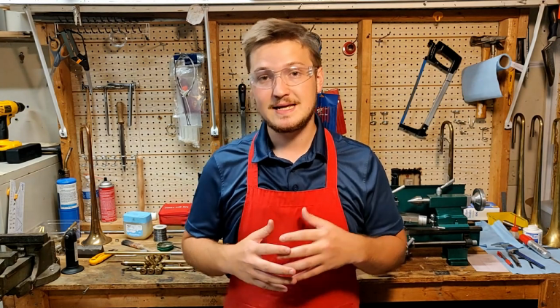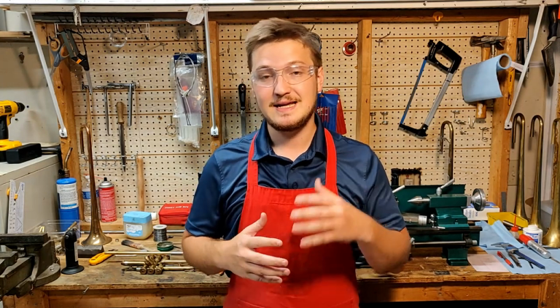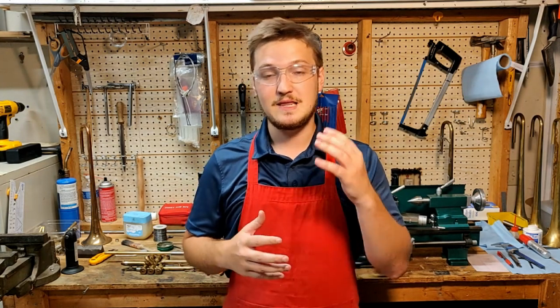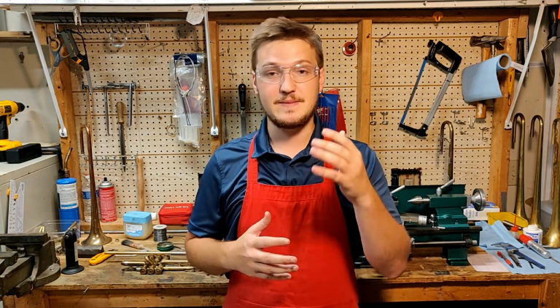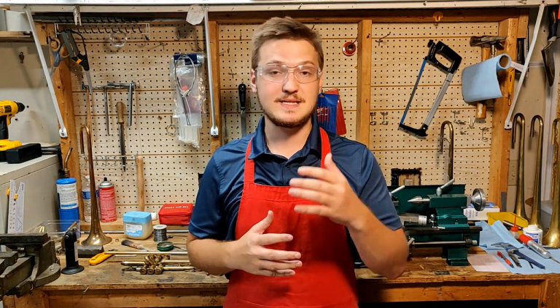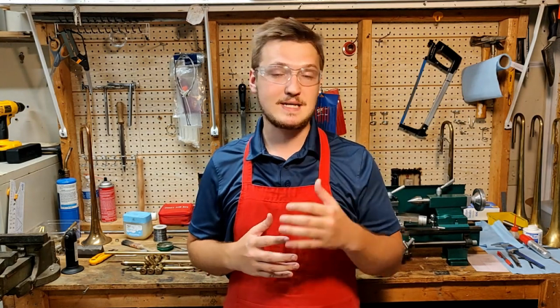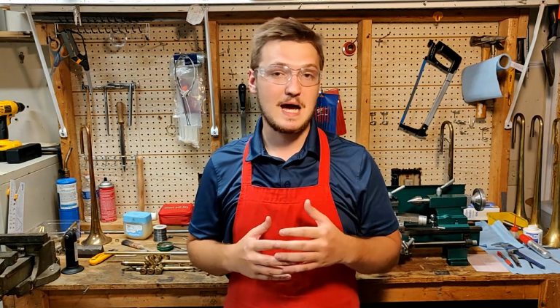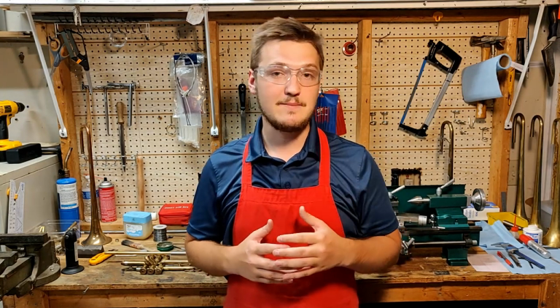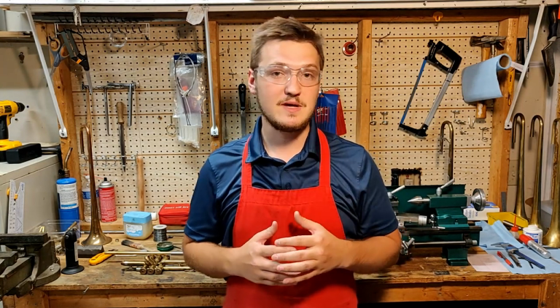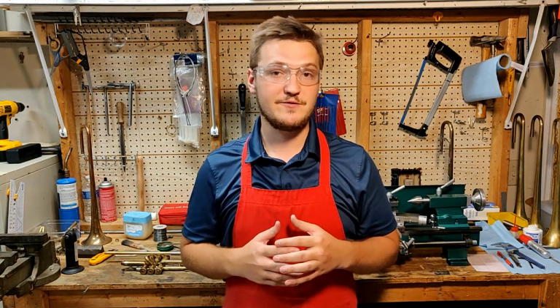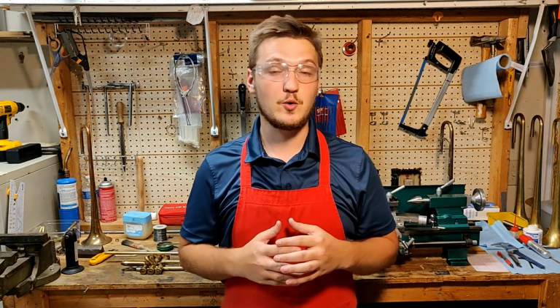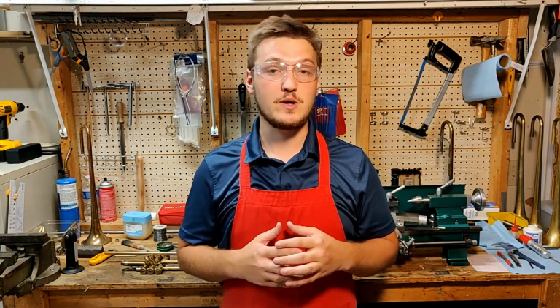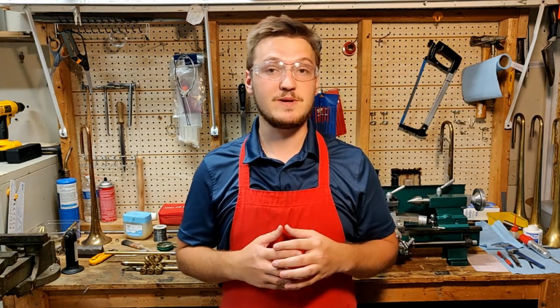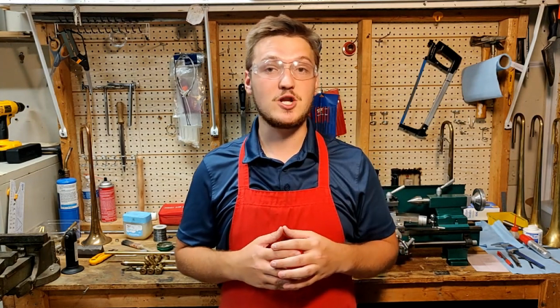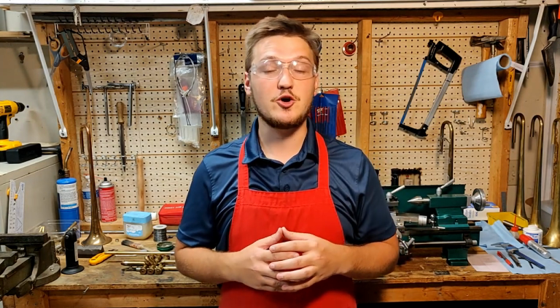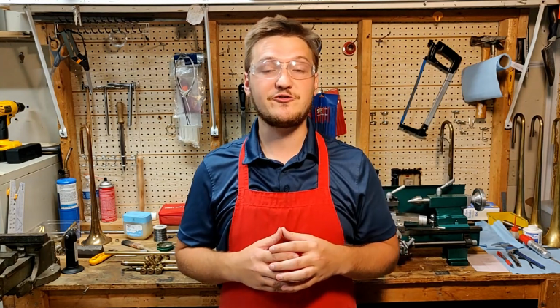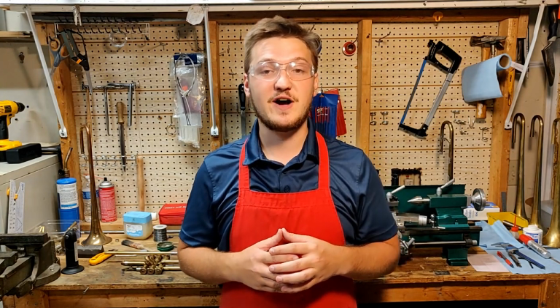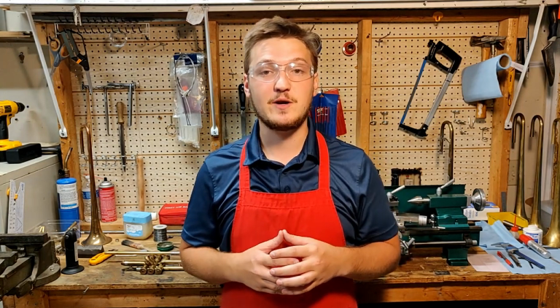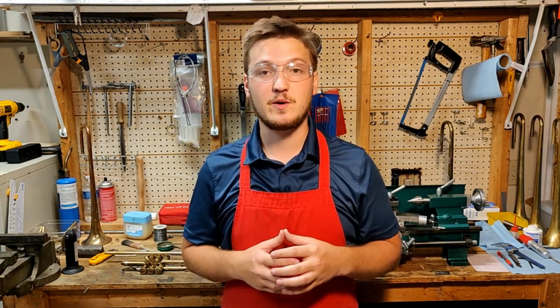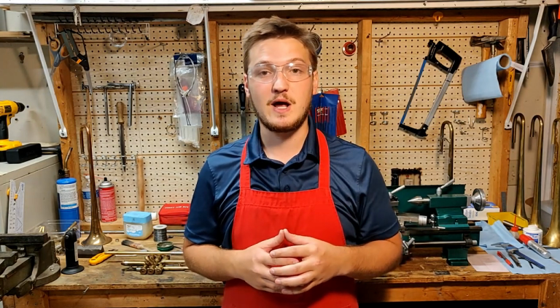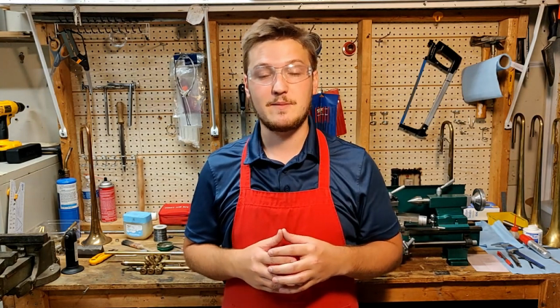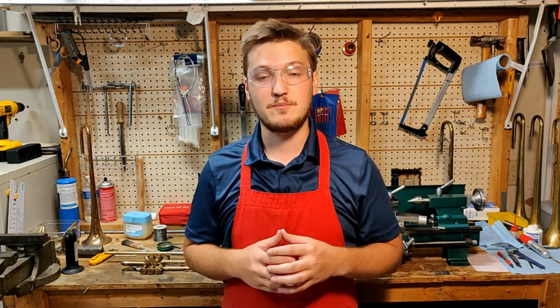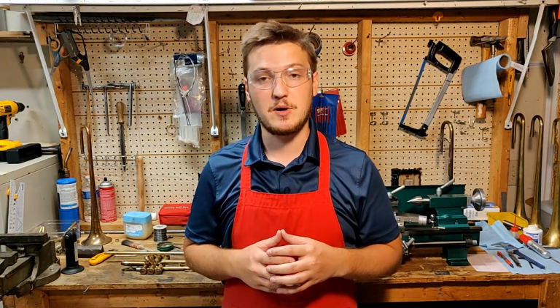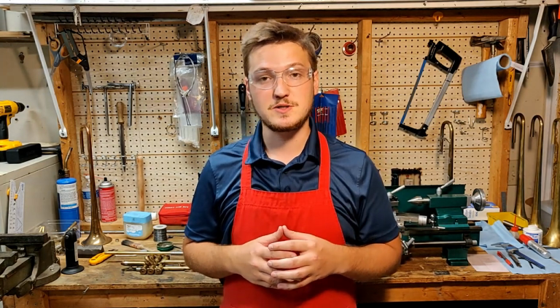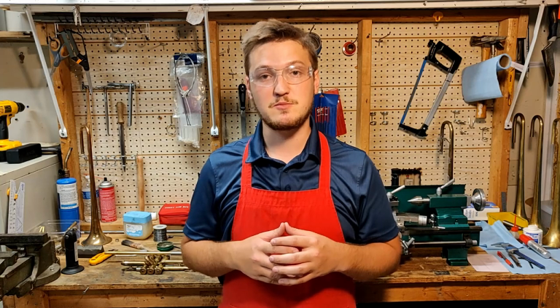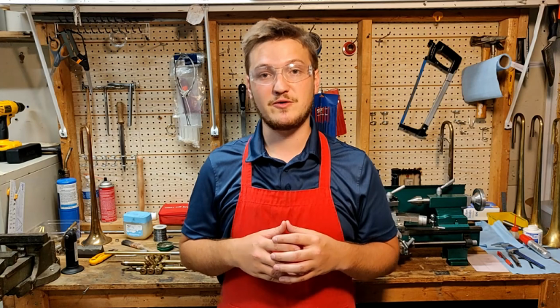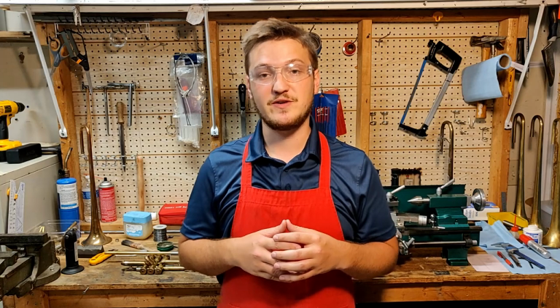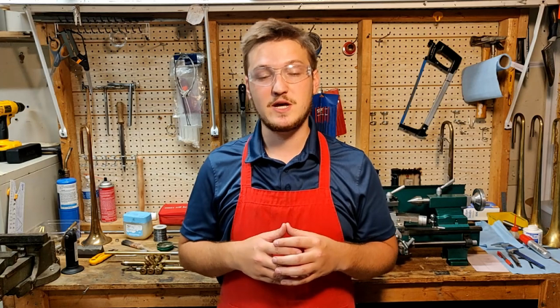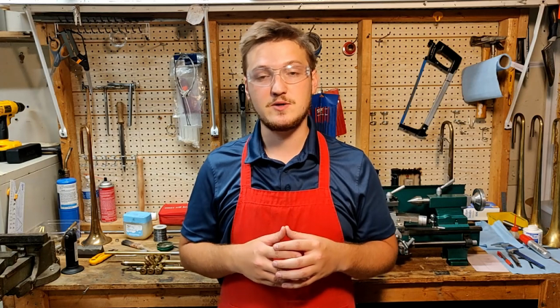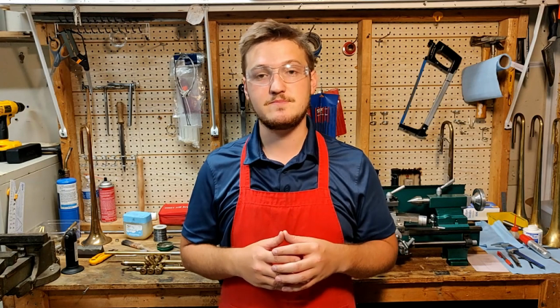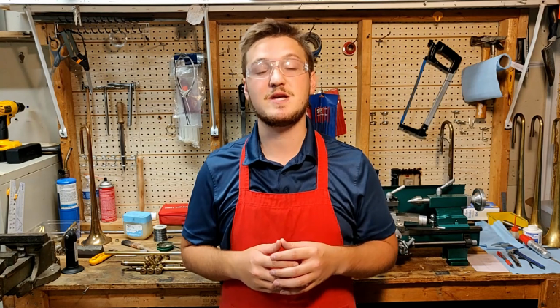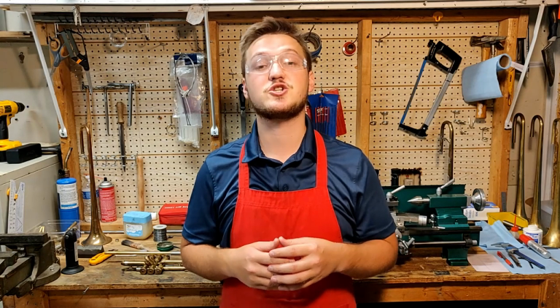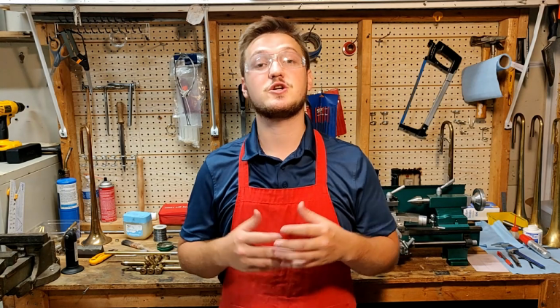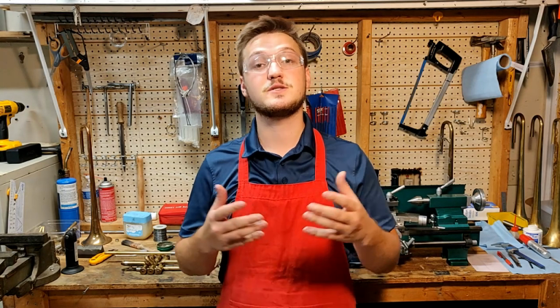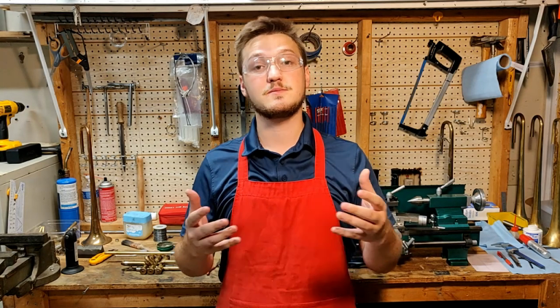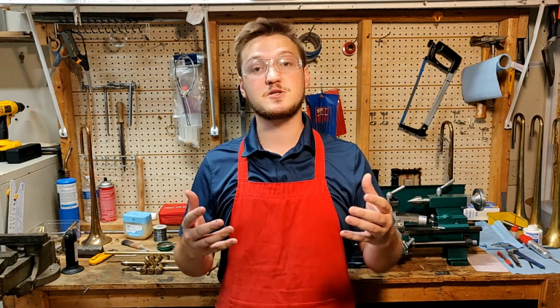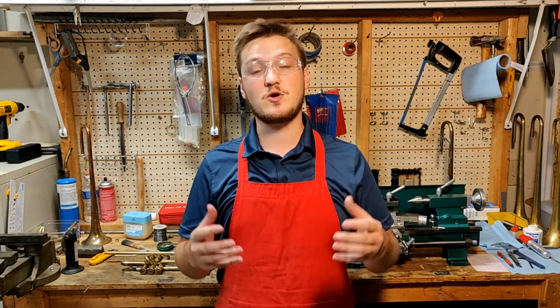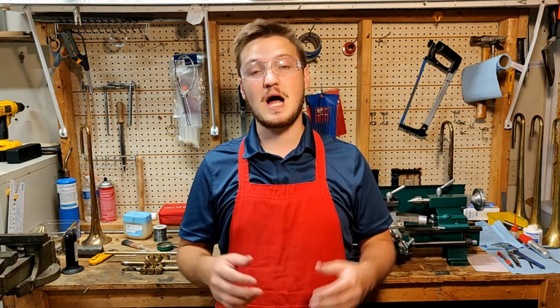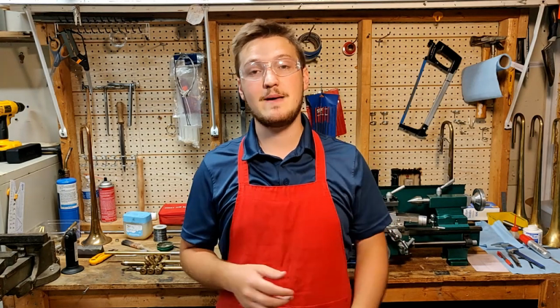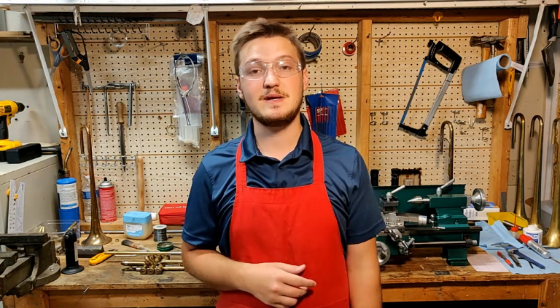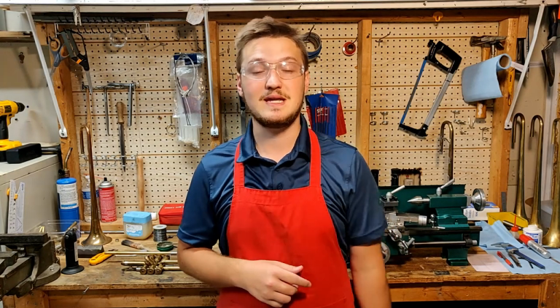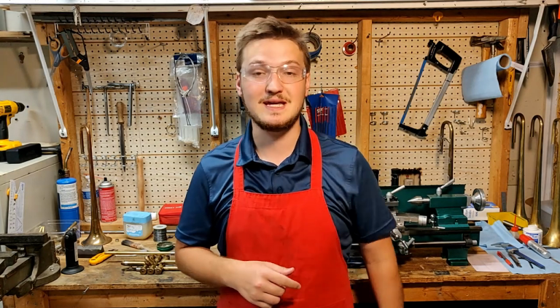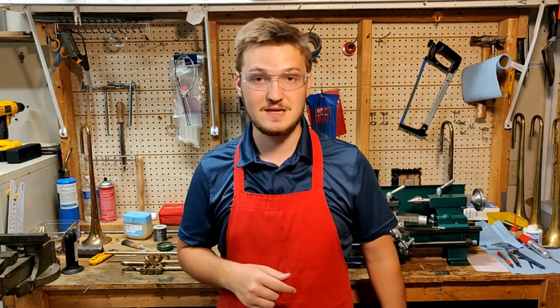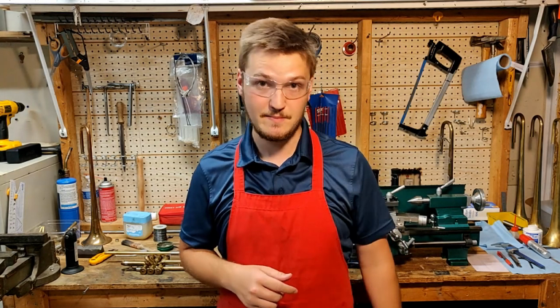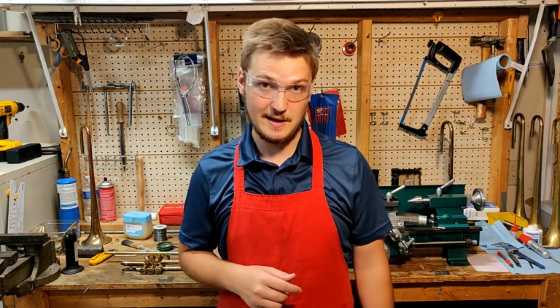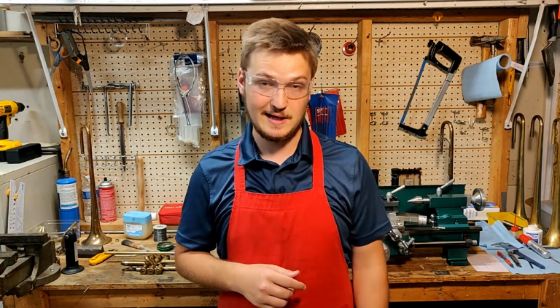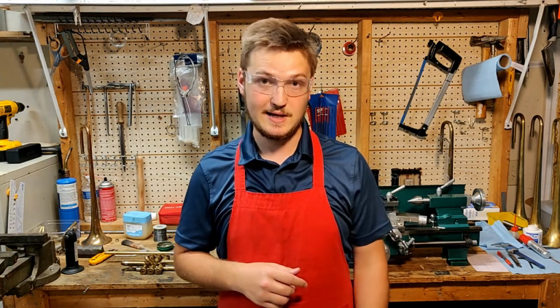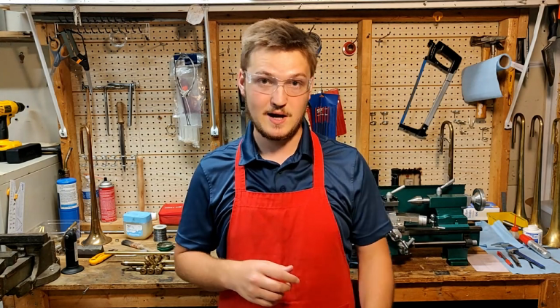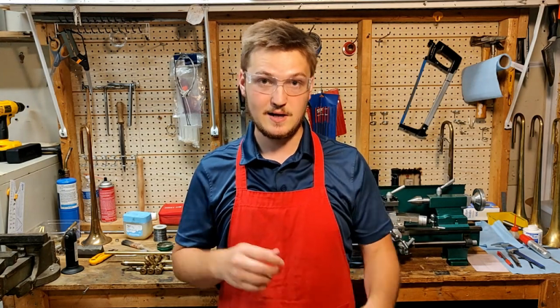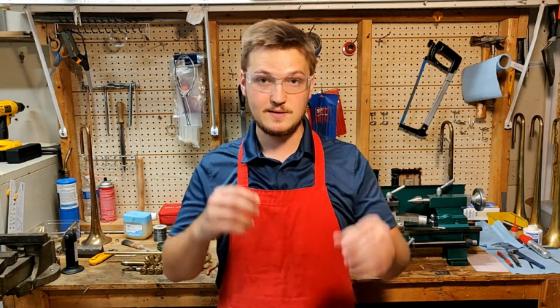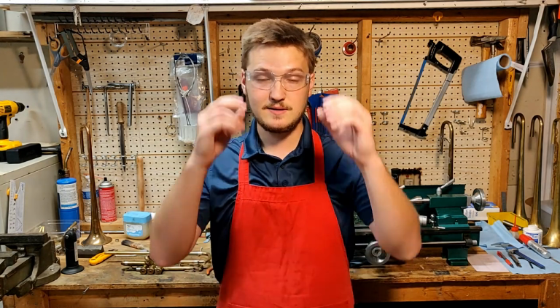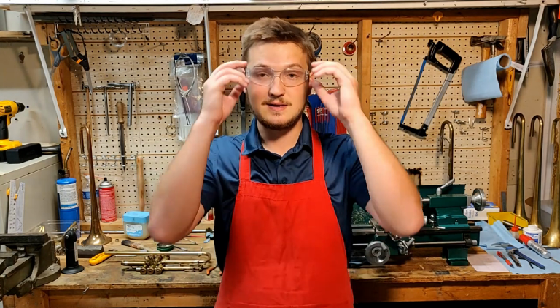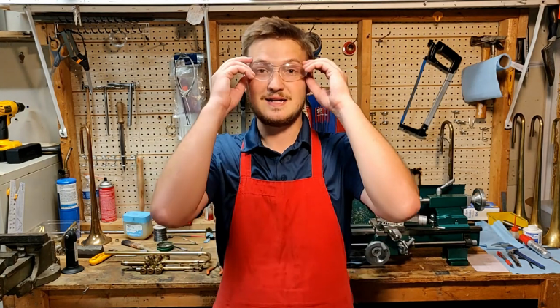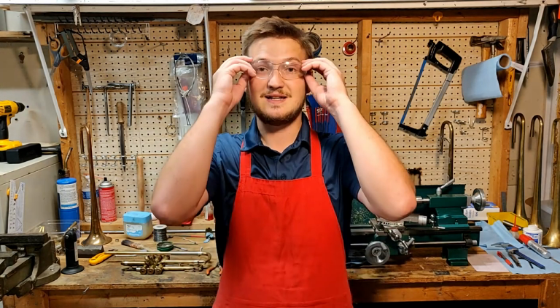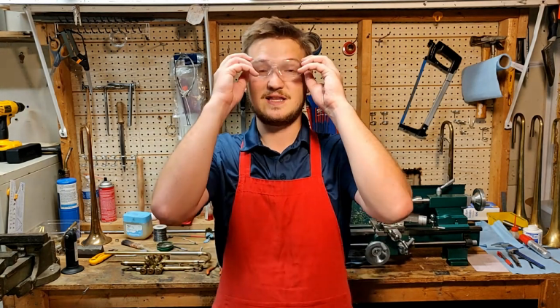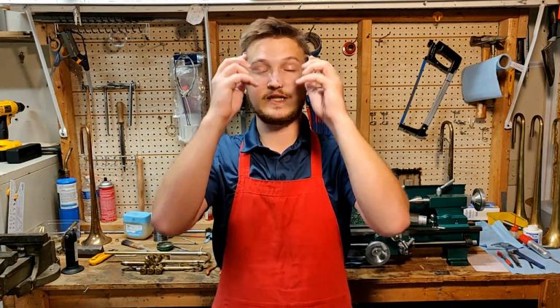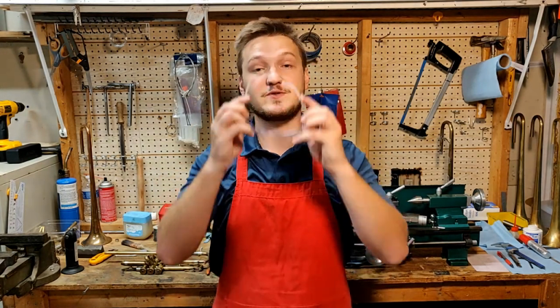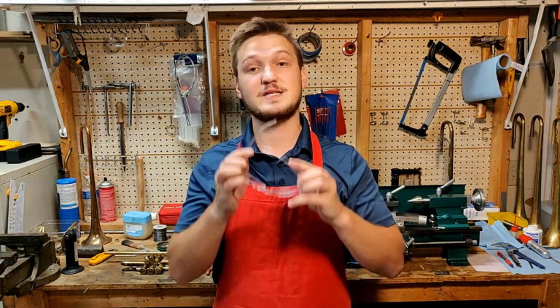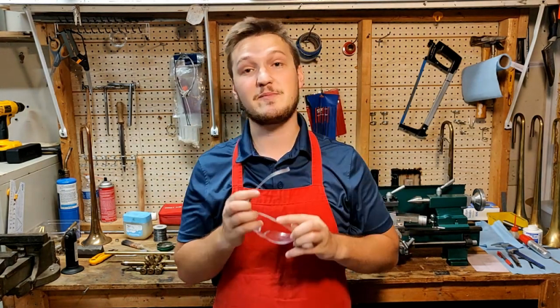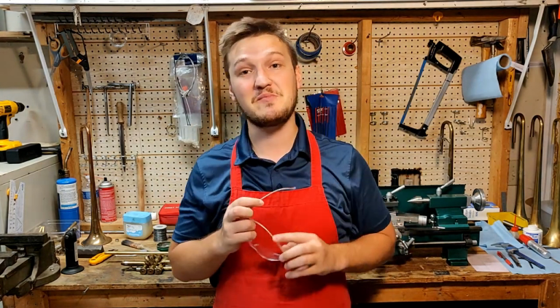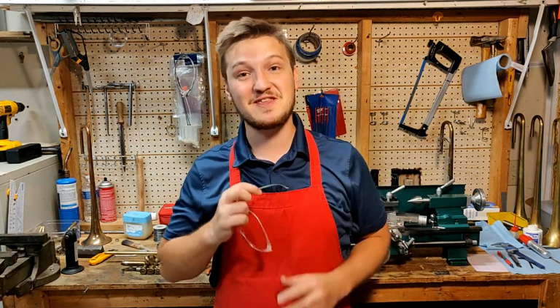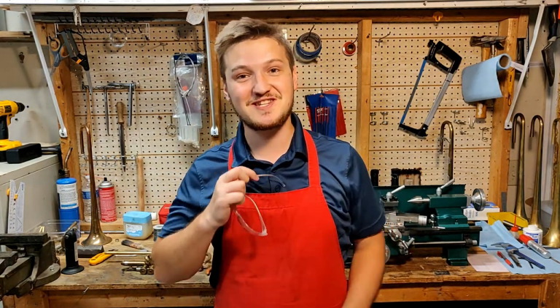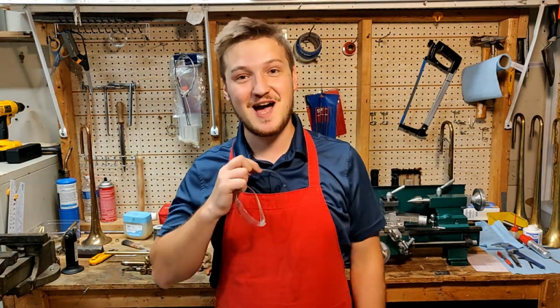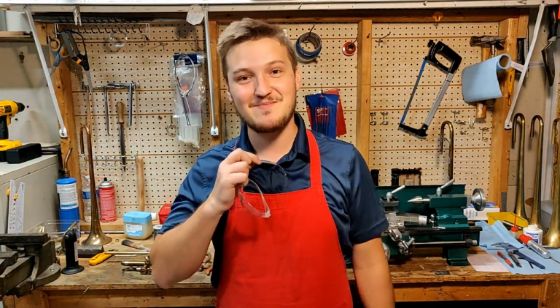In the meantime, if you want to be notified when I post more videos make sure to subscribe and hit the bell icon. Thanks for stopping by the shop! We'll see you next time!